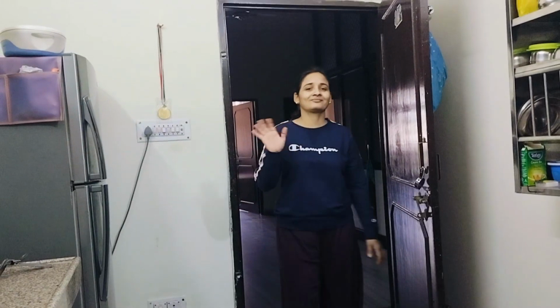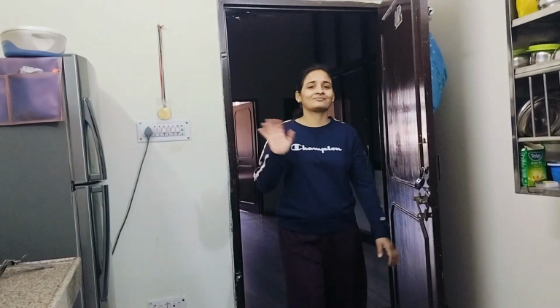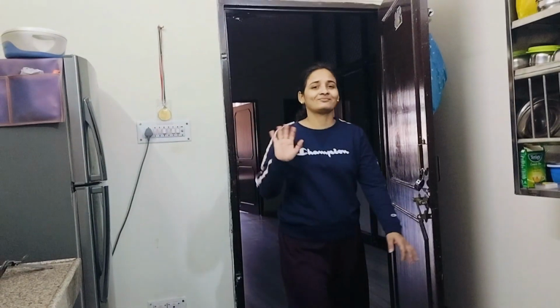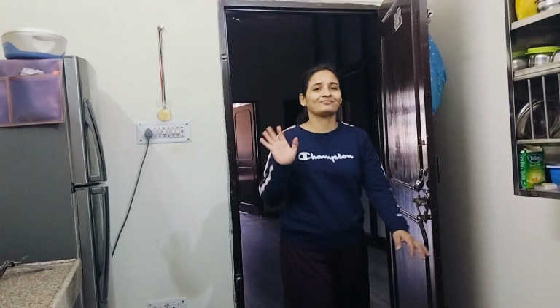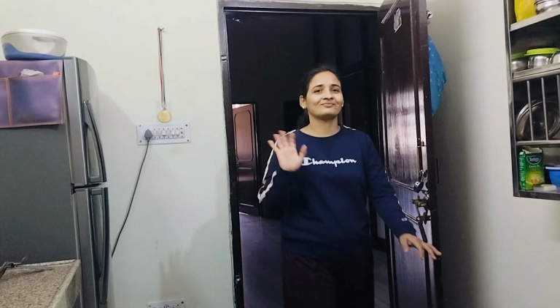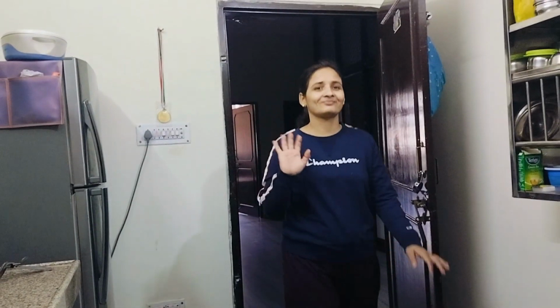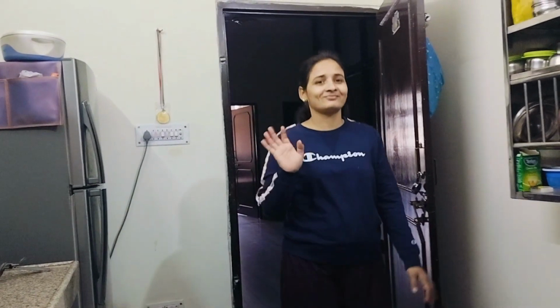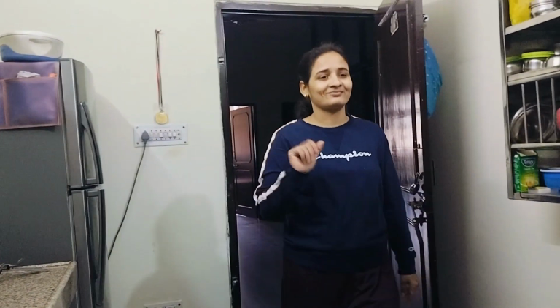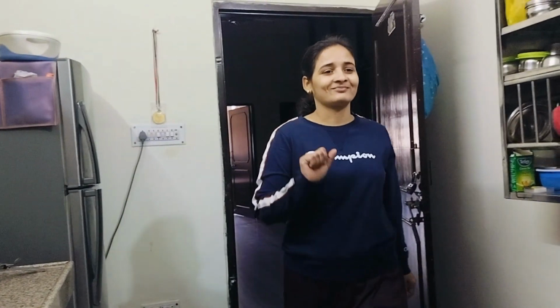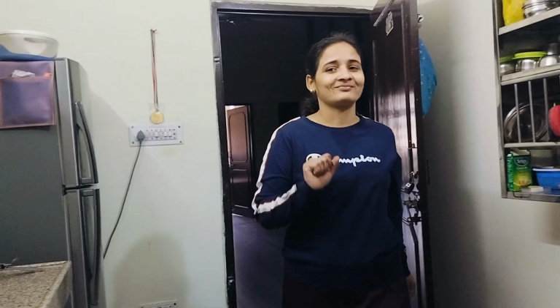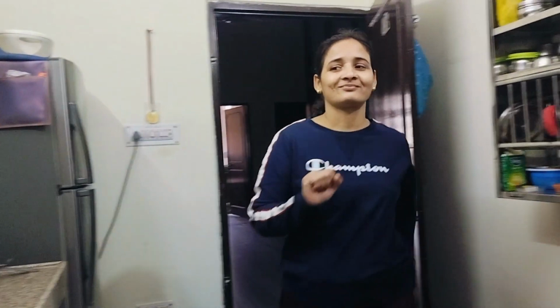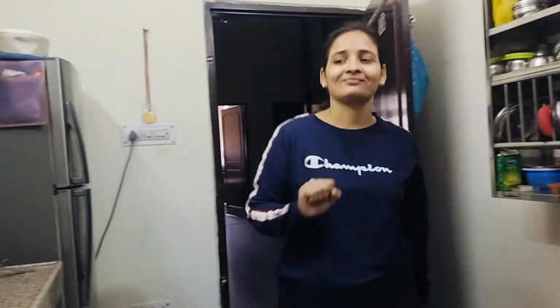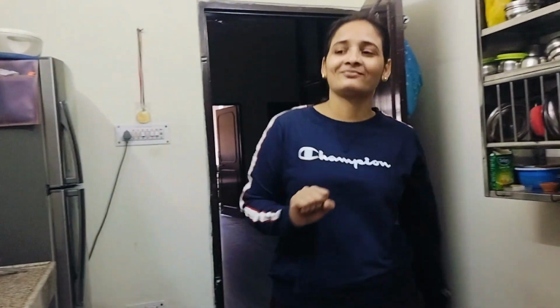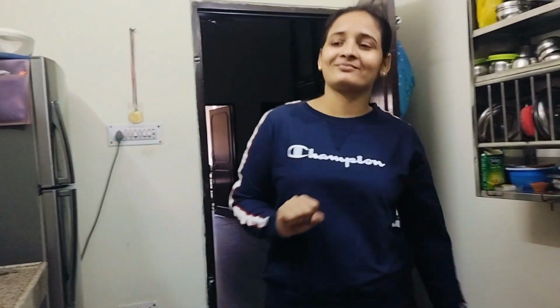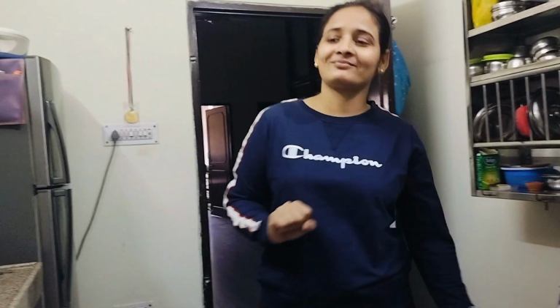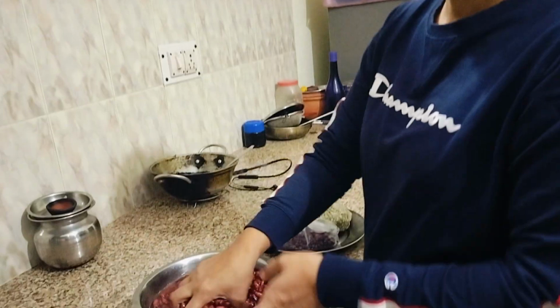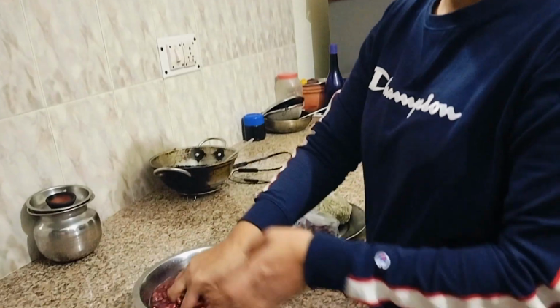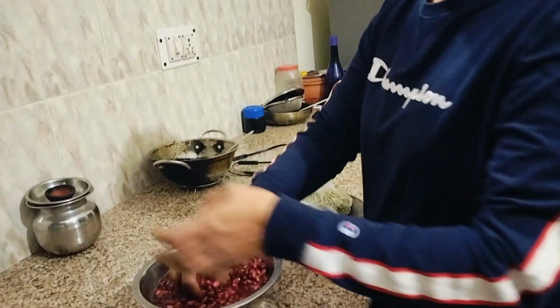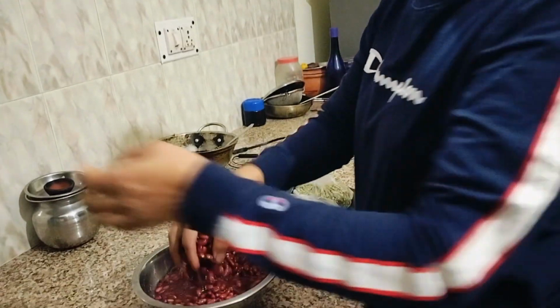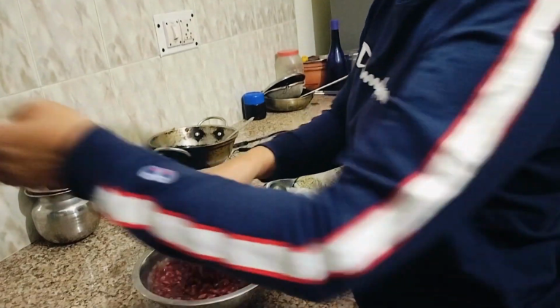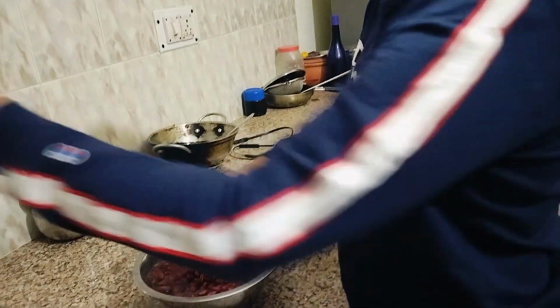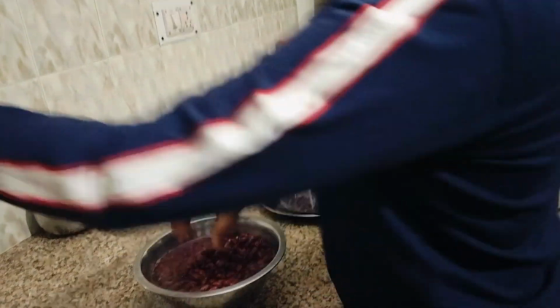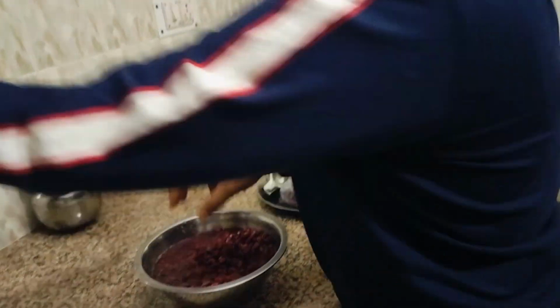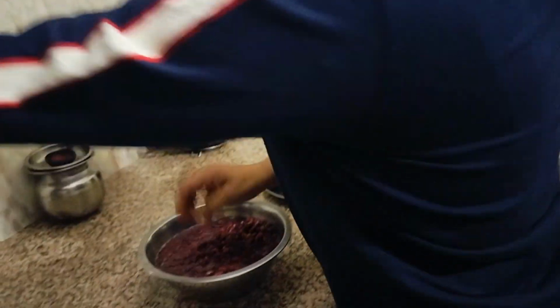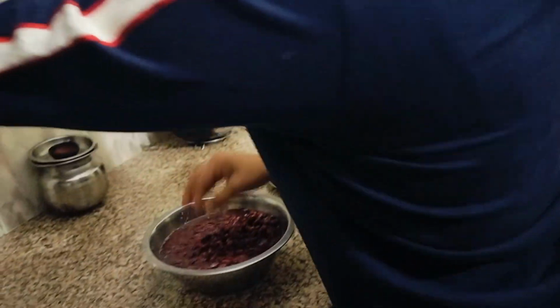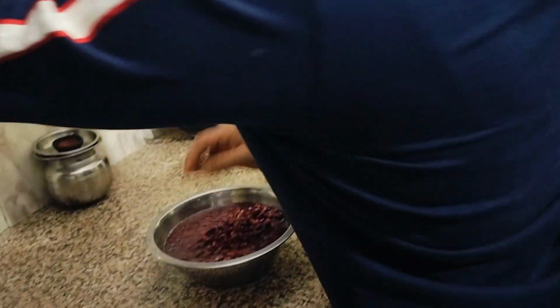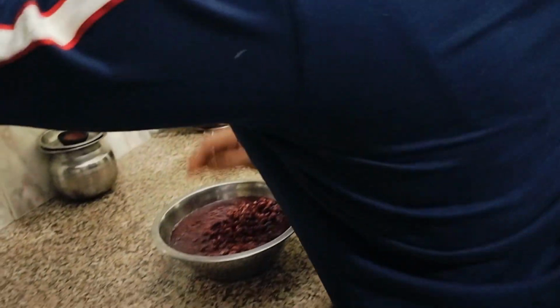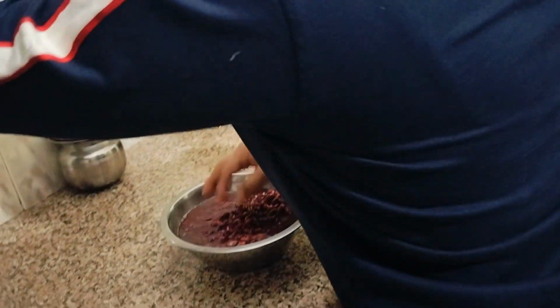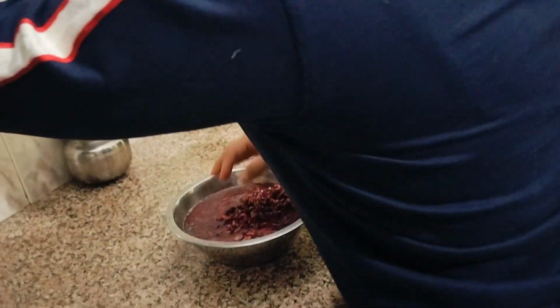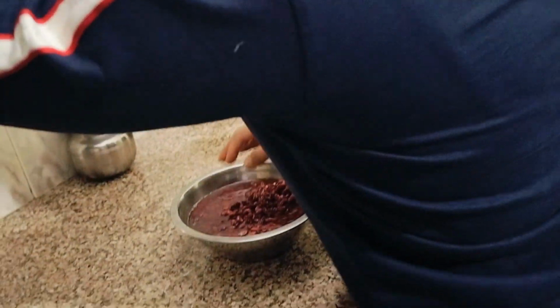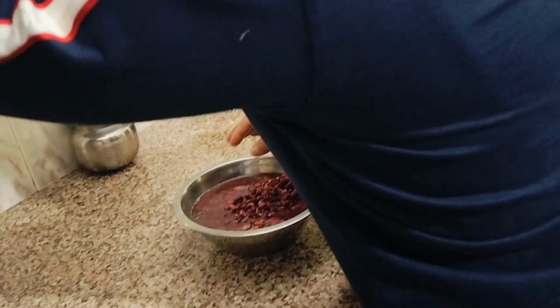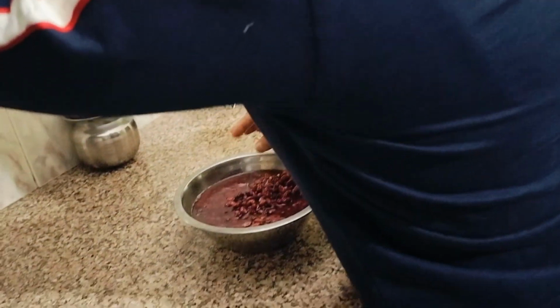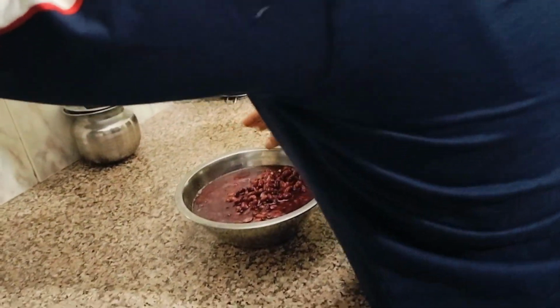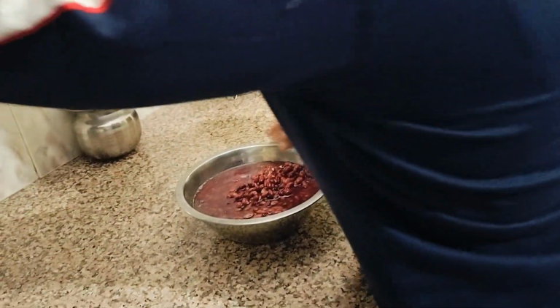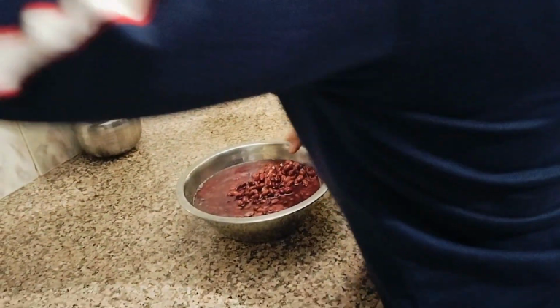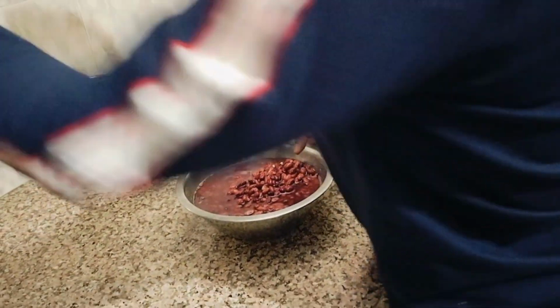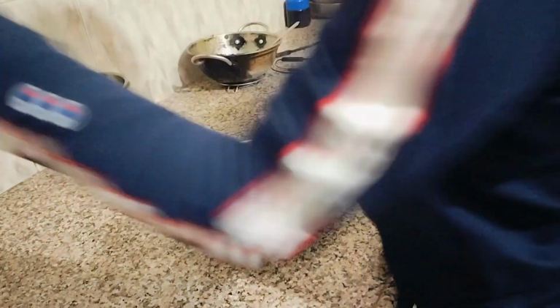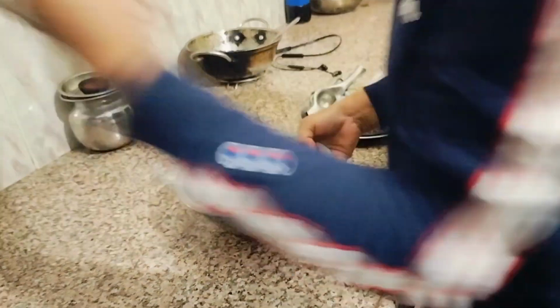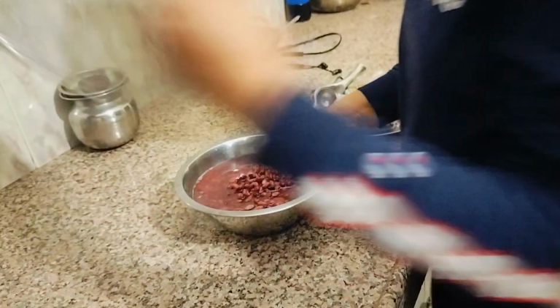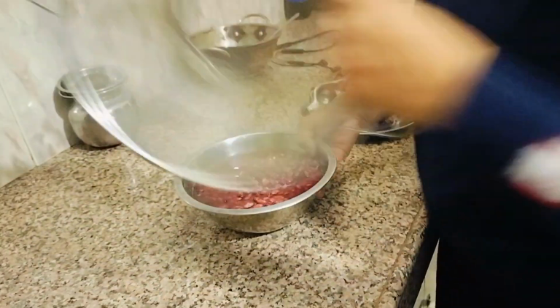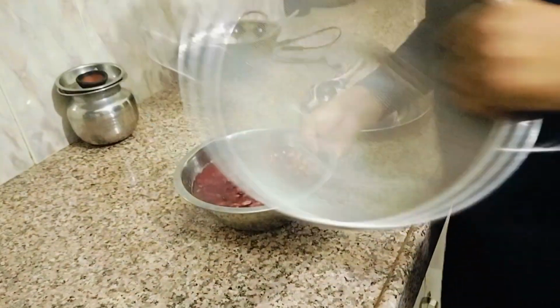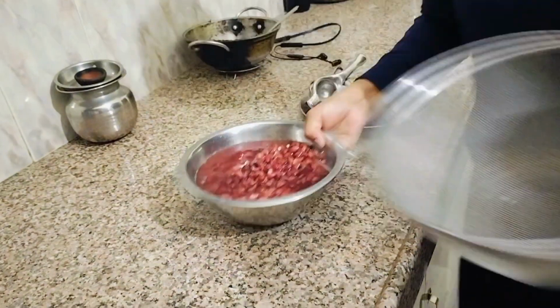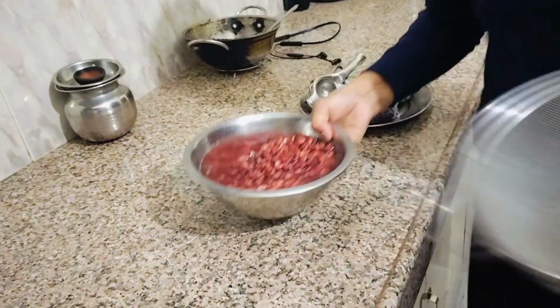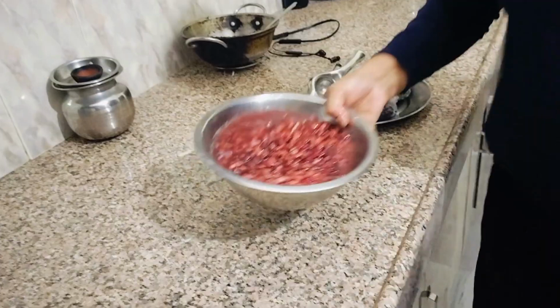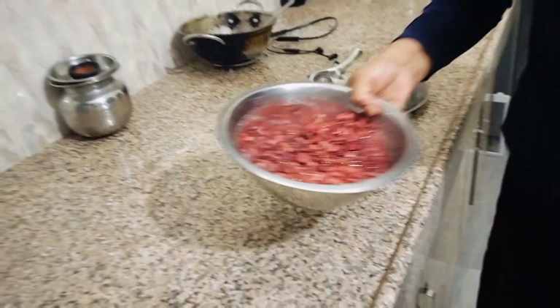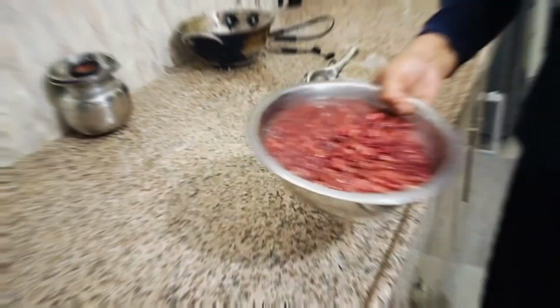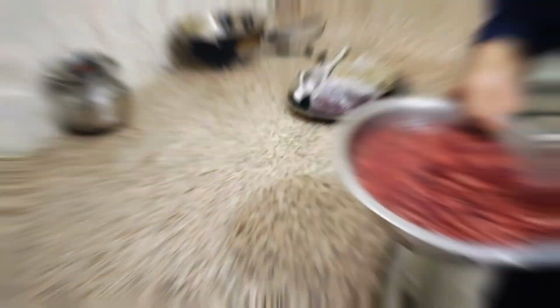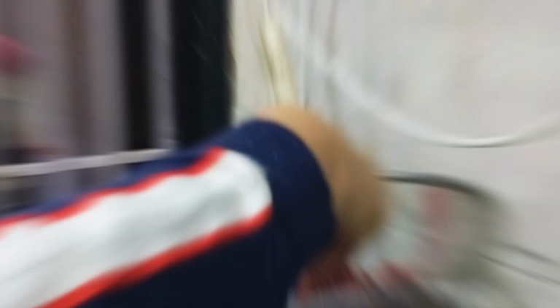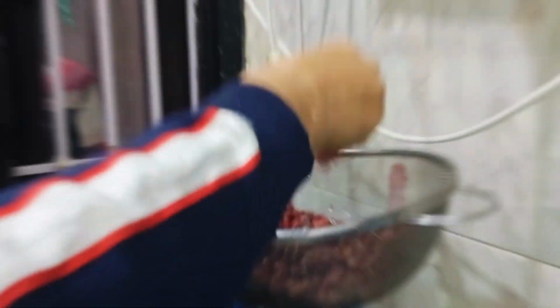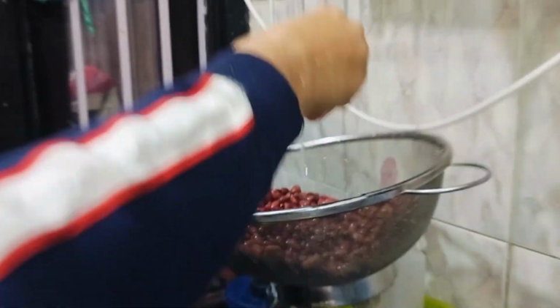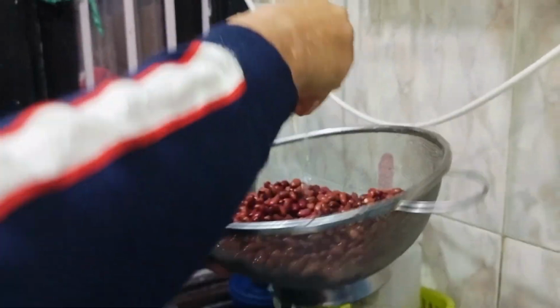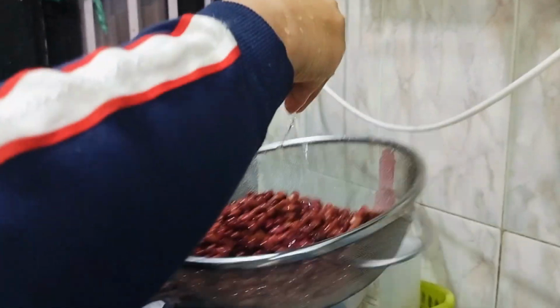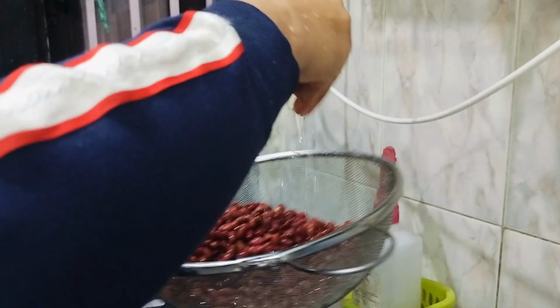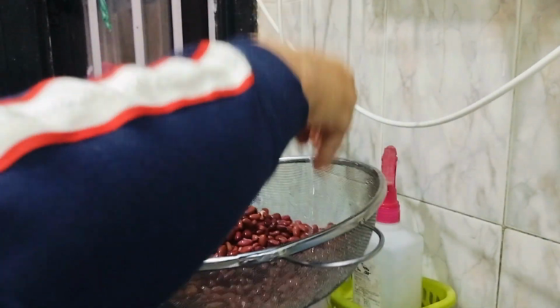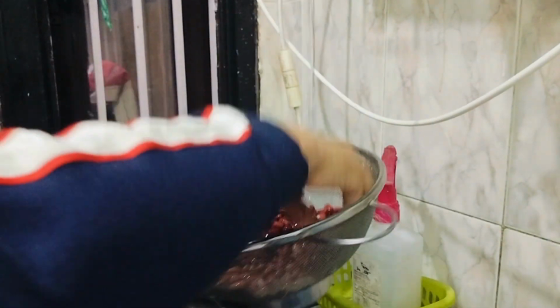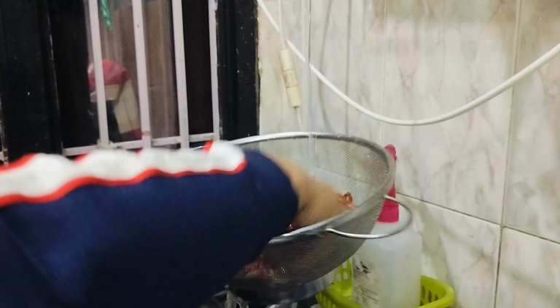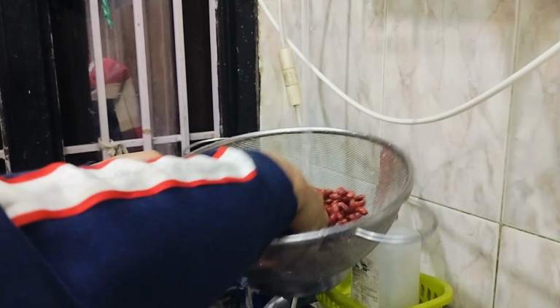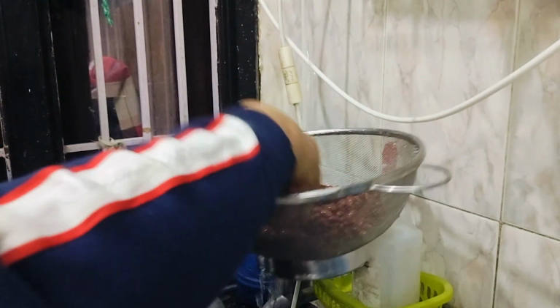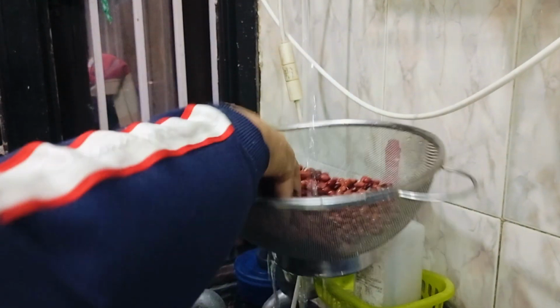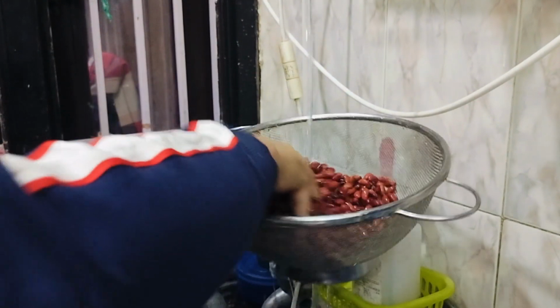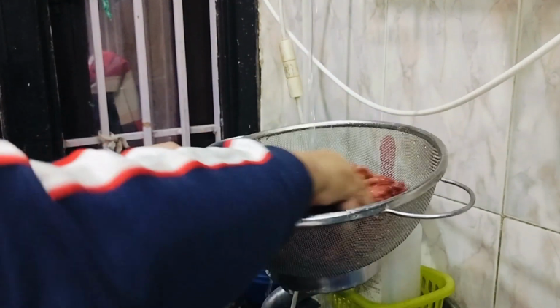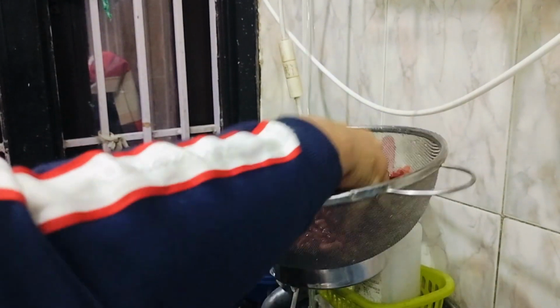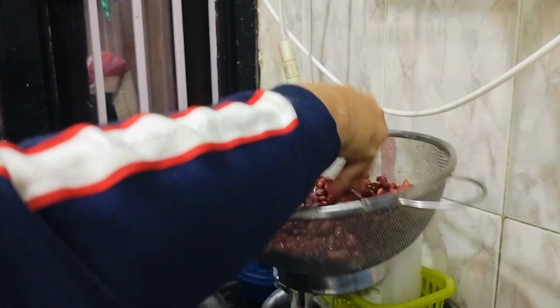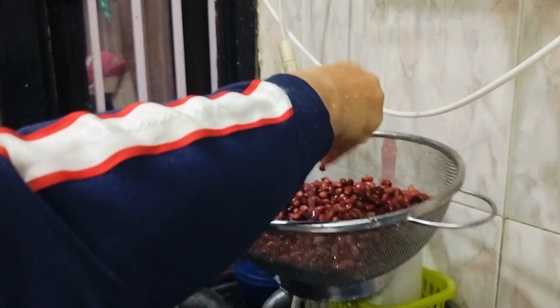Hi guys, I'm Manisha Tso and I will be making Rajma Chawal. I'm having Rajma and I would make Rajma Chawal.